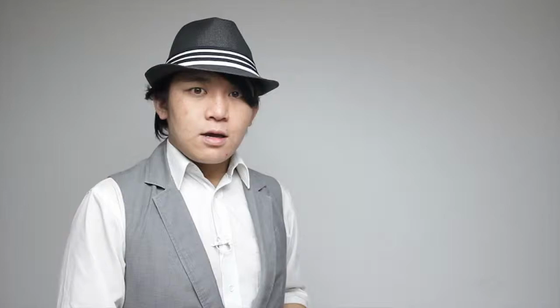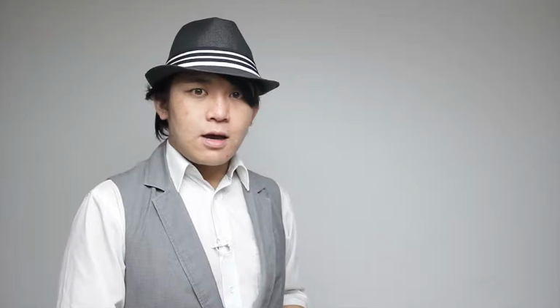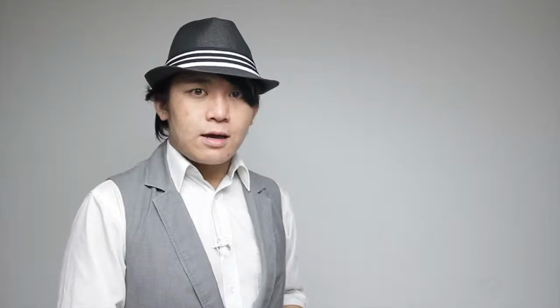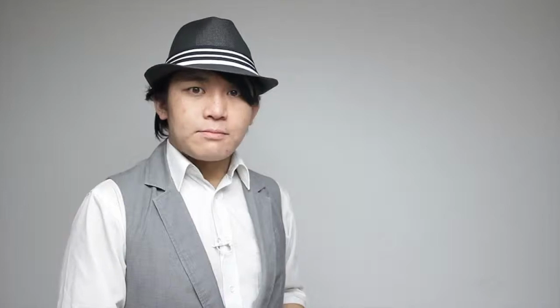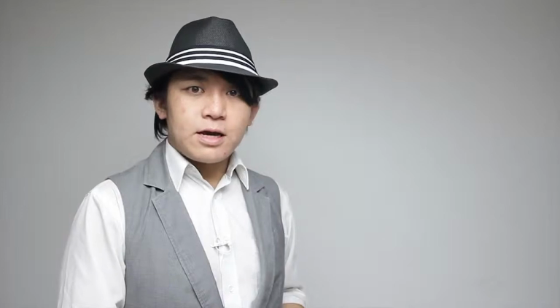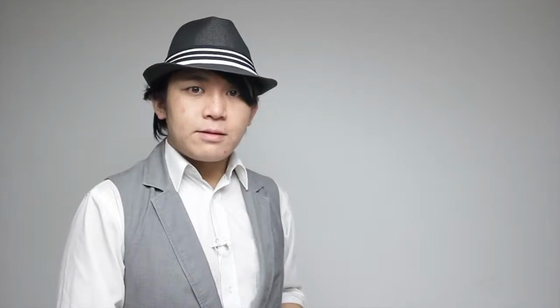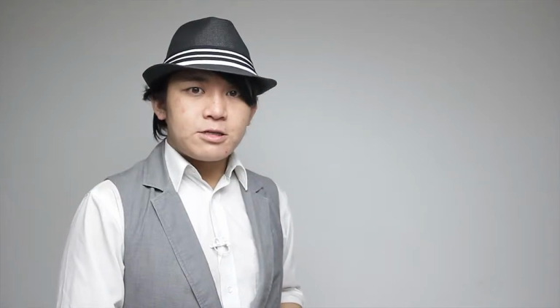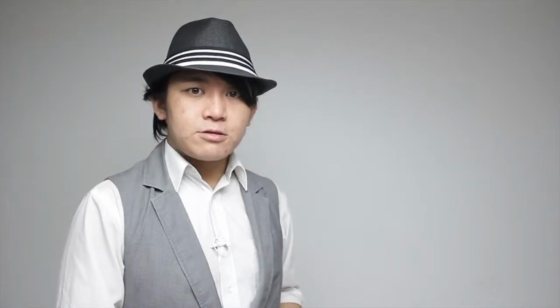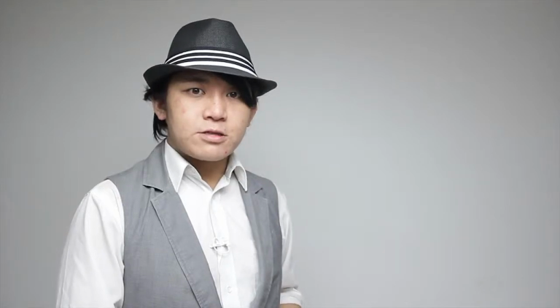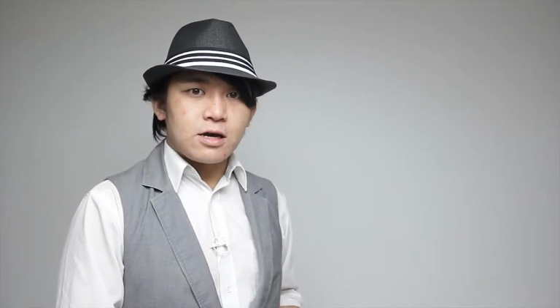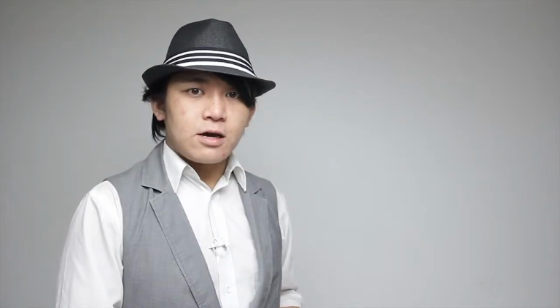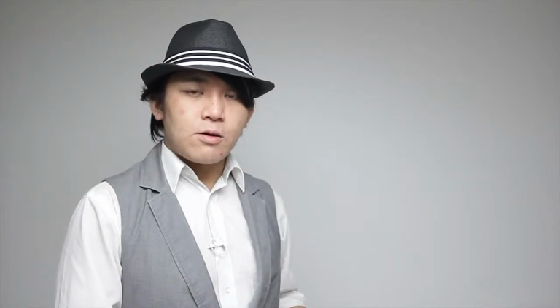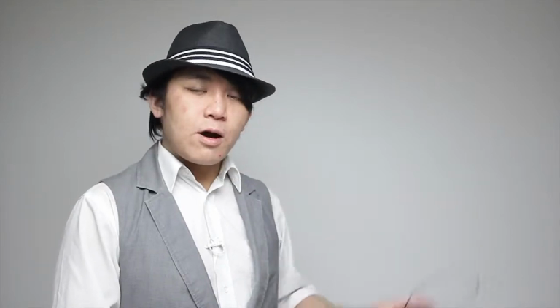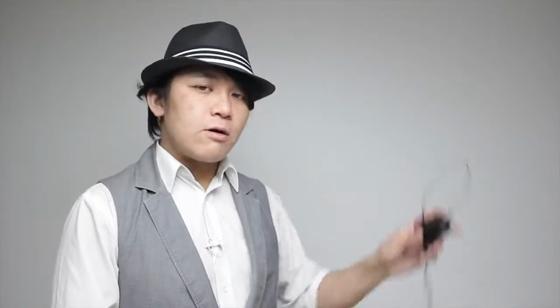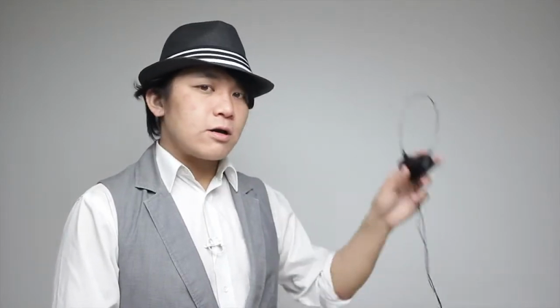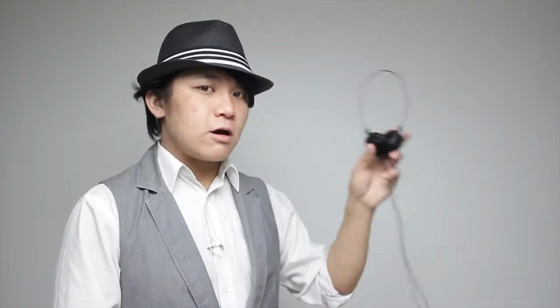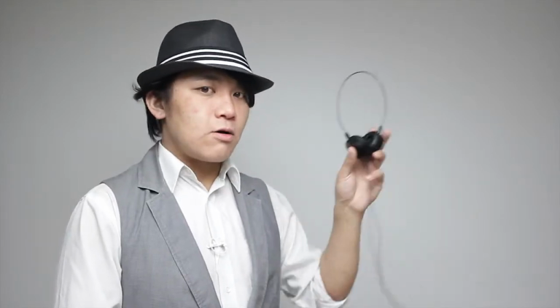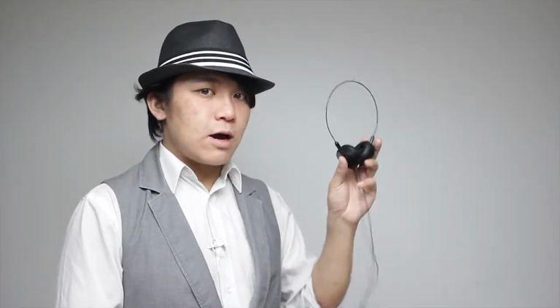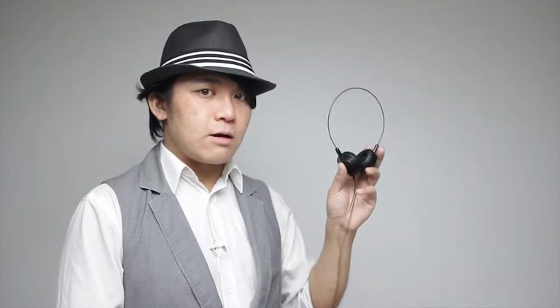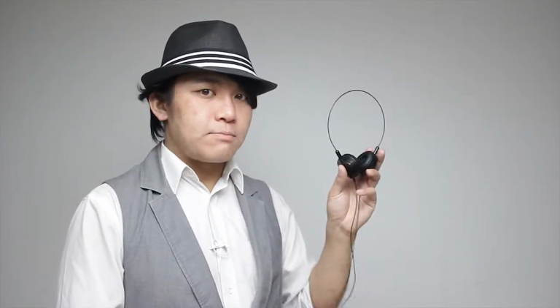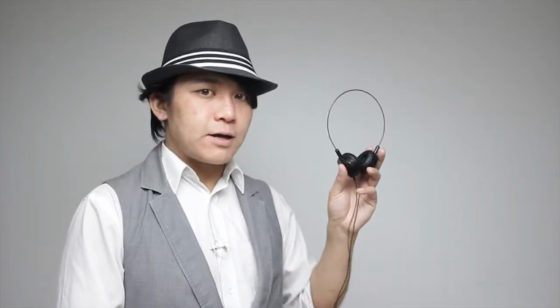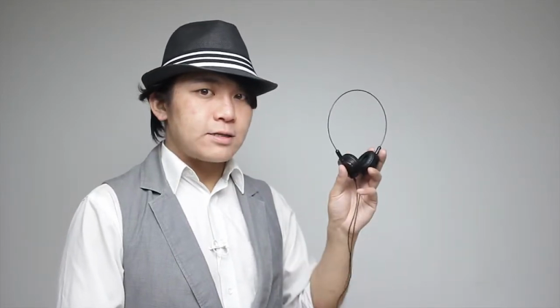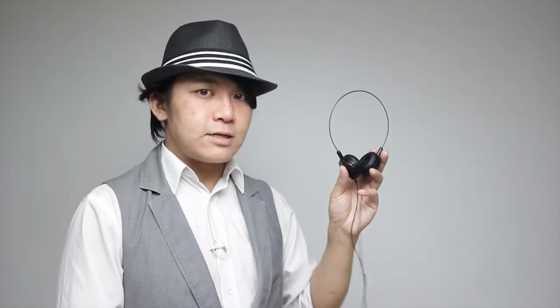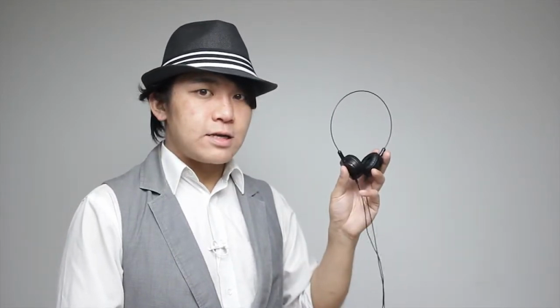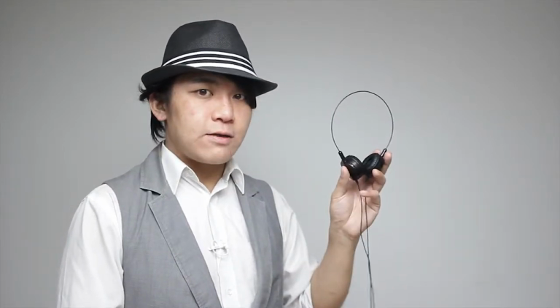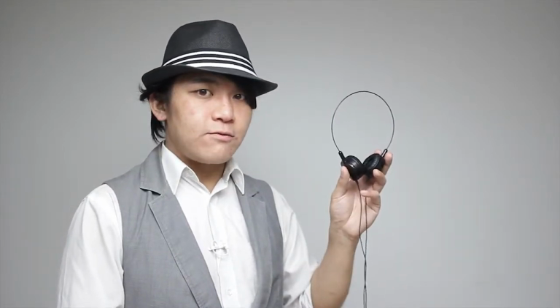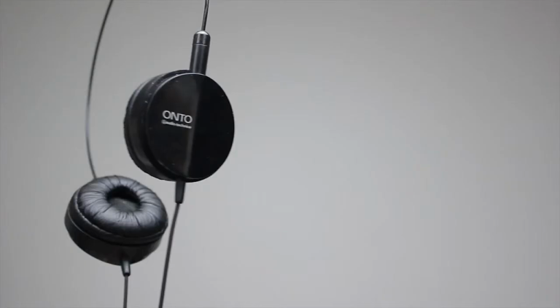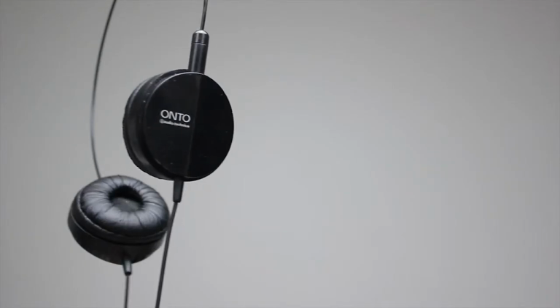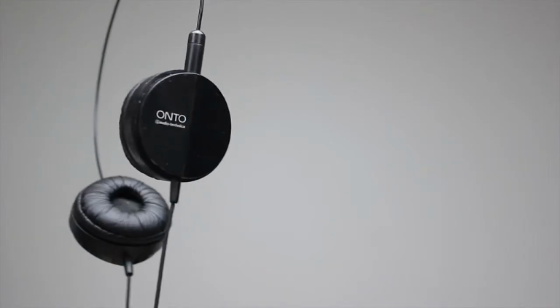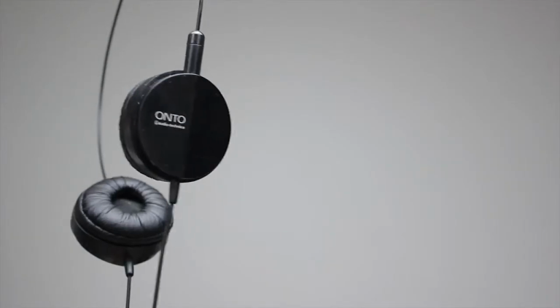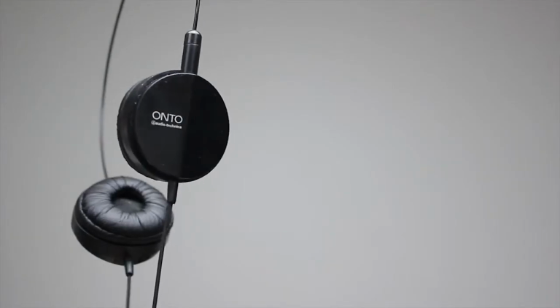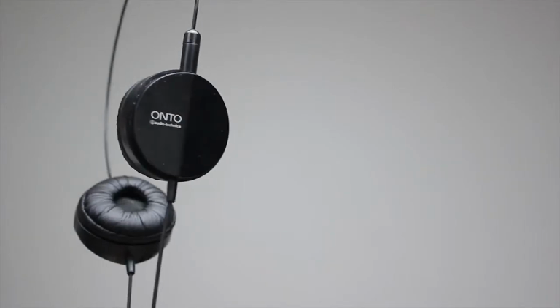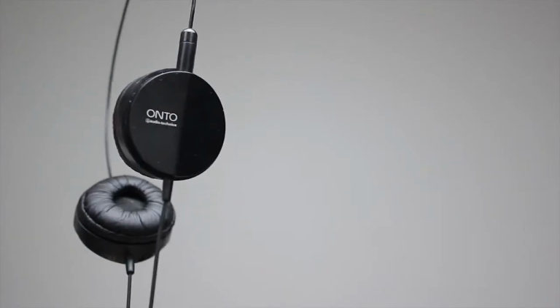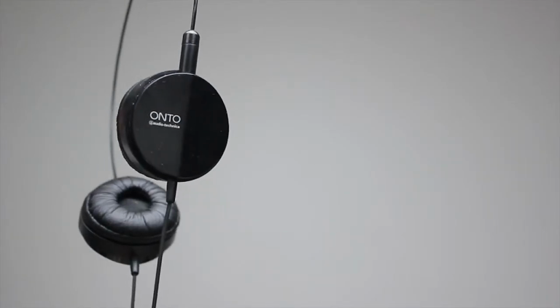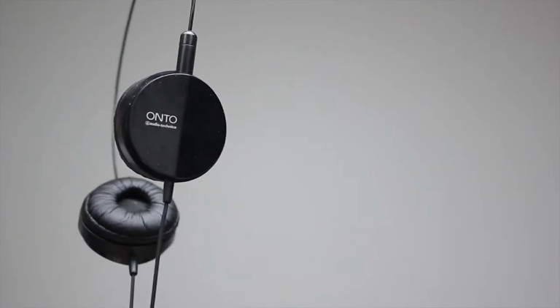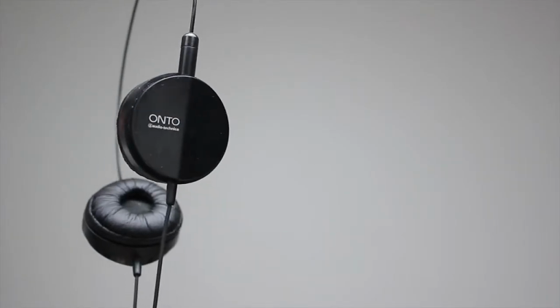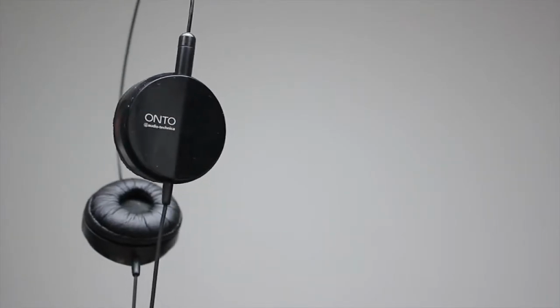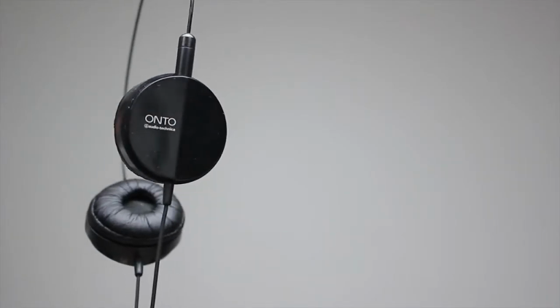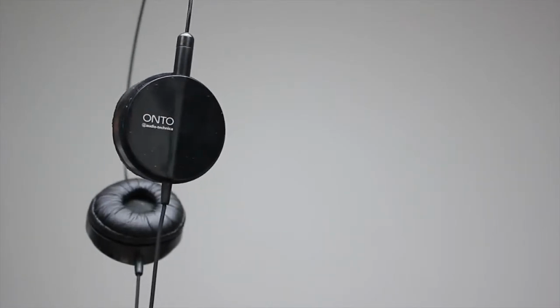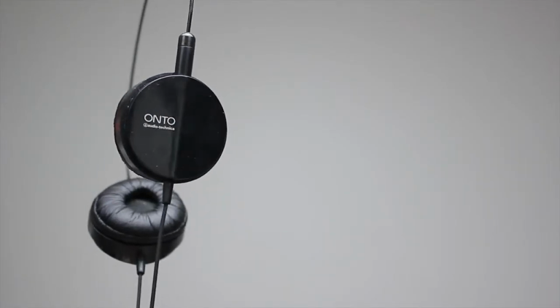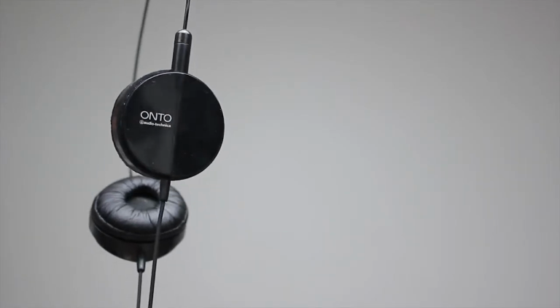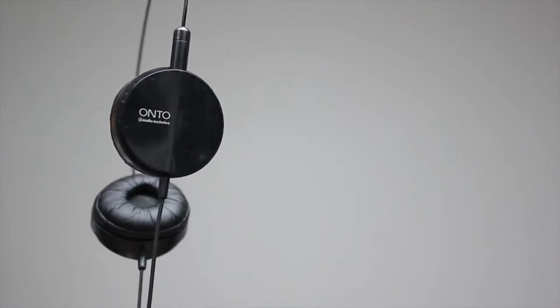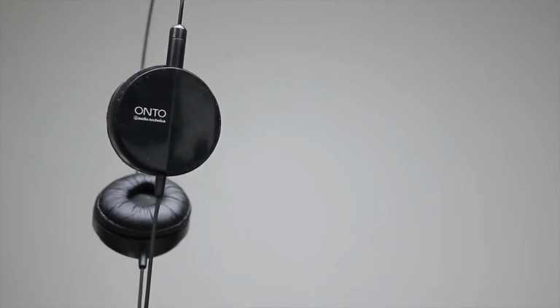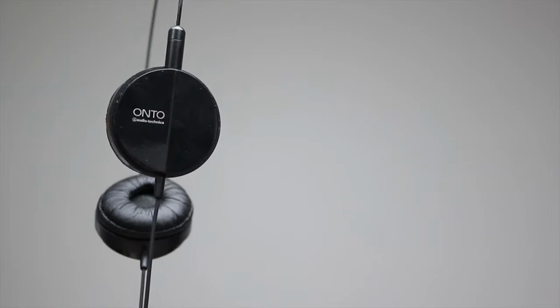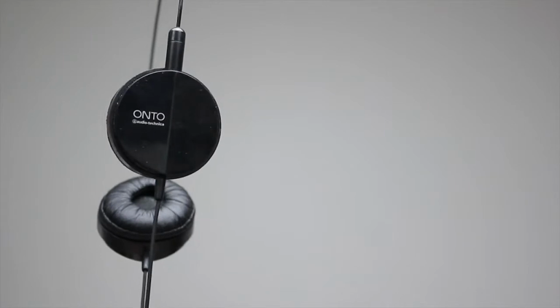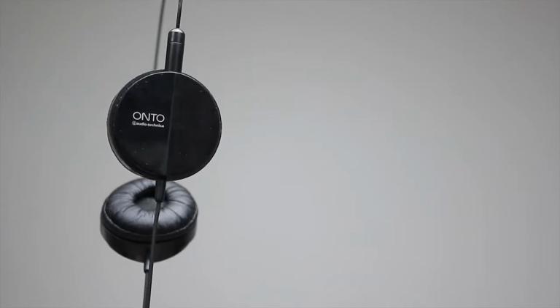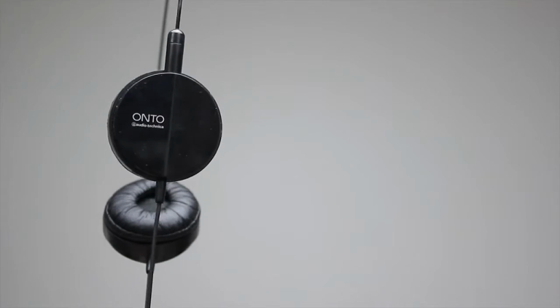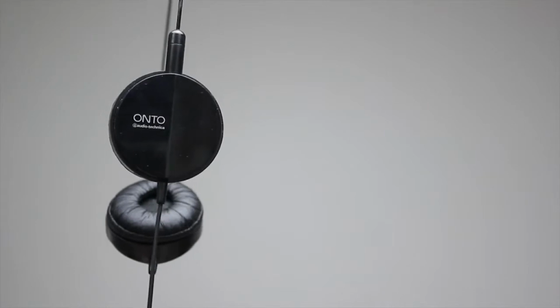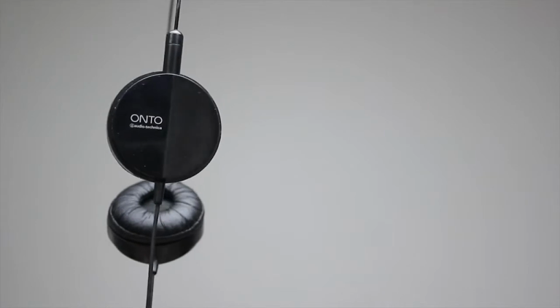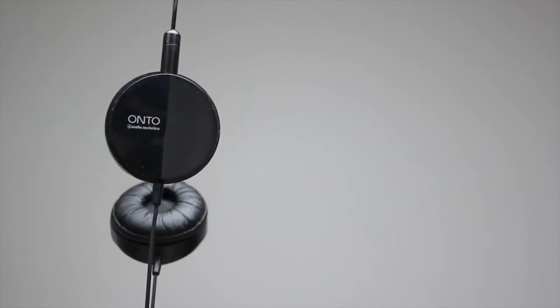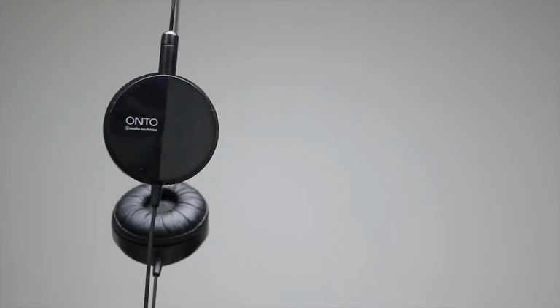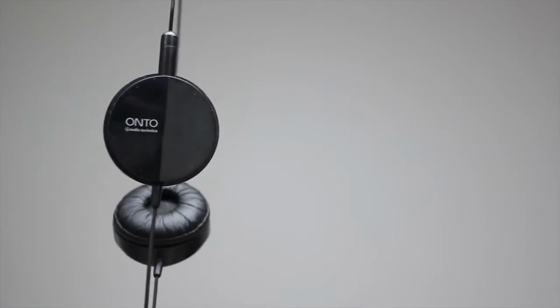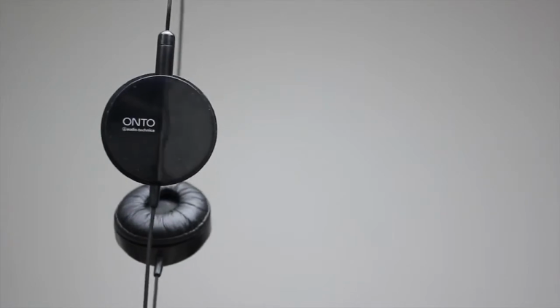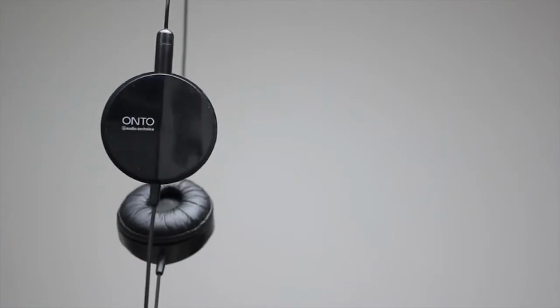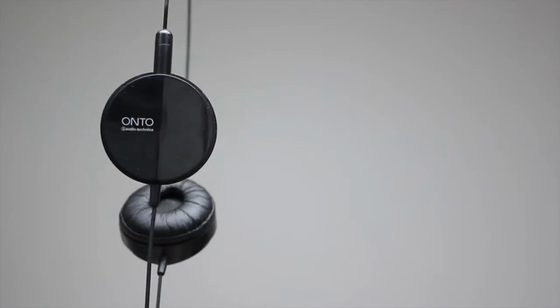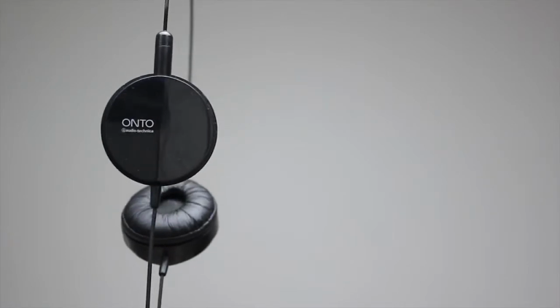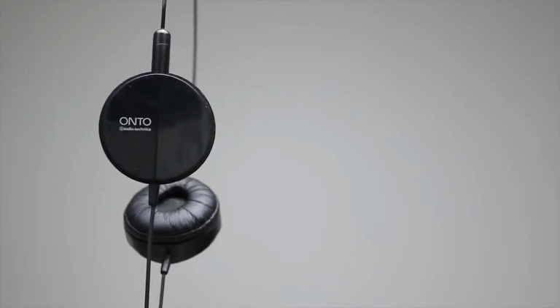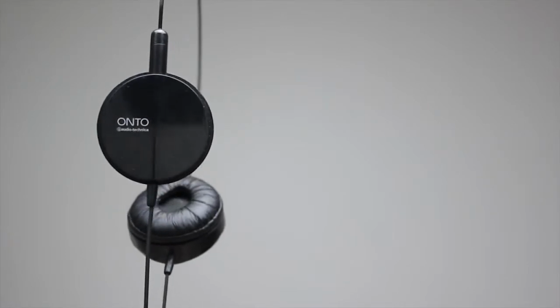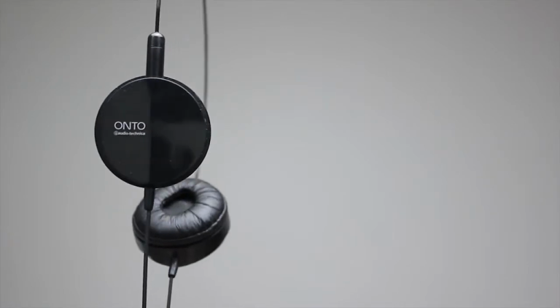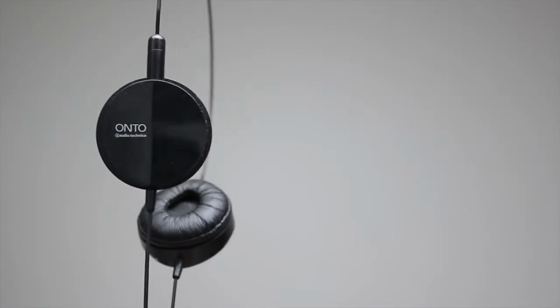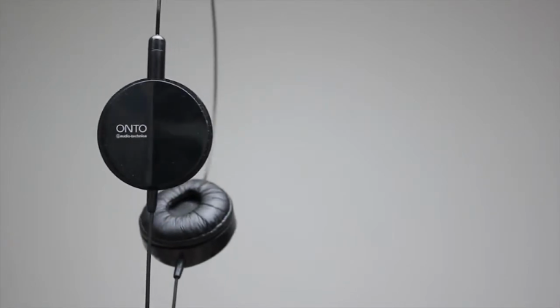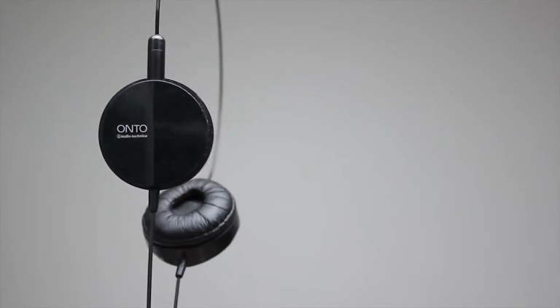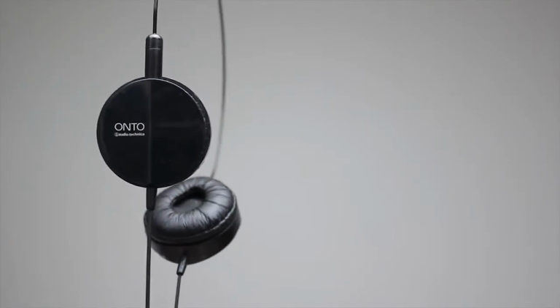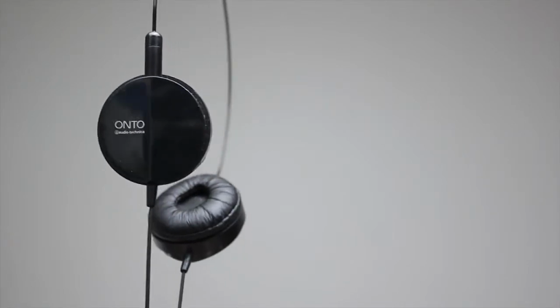Hi, my name is Xiongda. A while ago I unpacked this headphone, the Onto from Audio-Technica. It's a small, nice headphone.